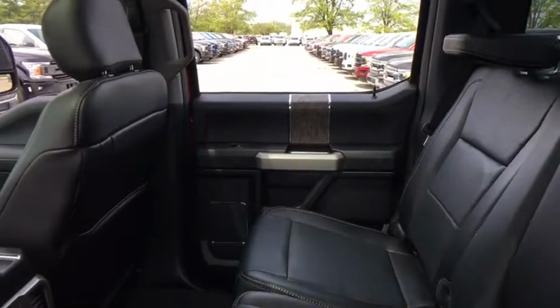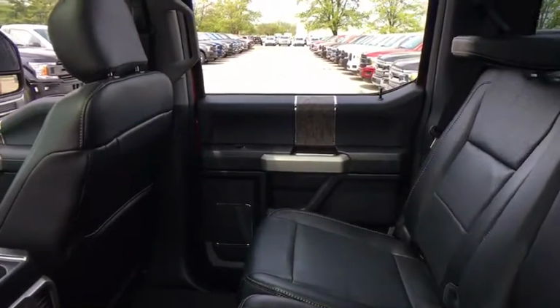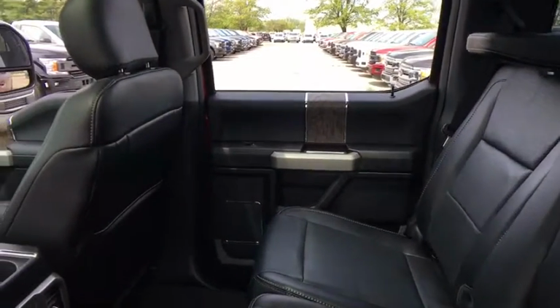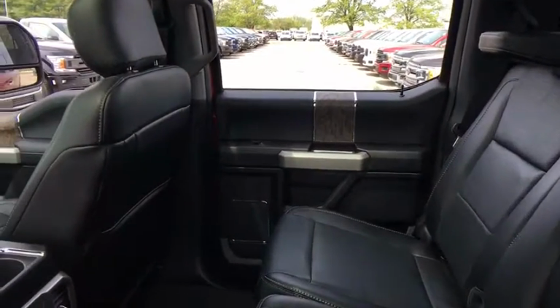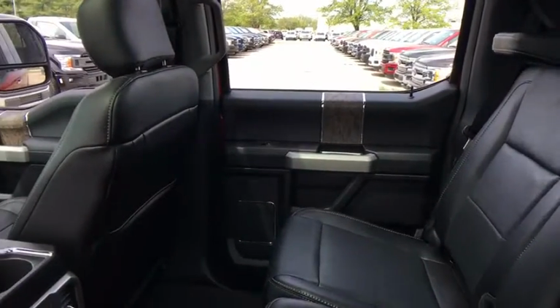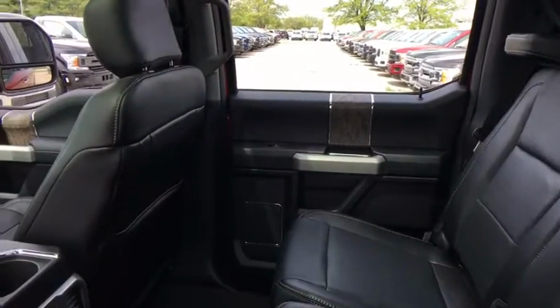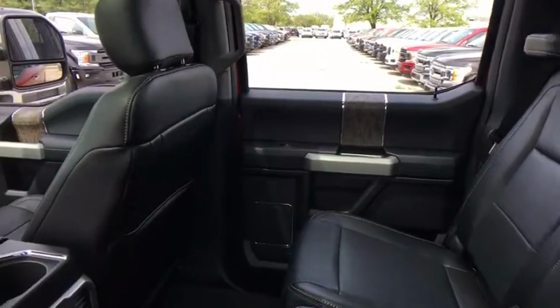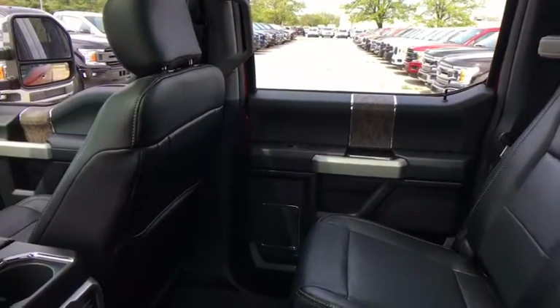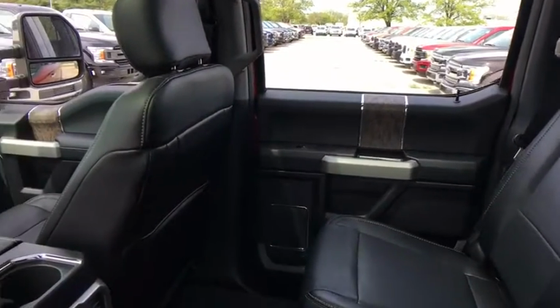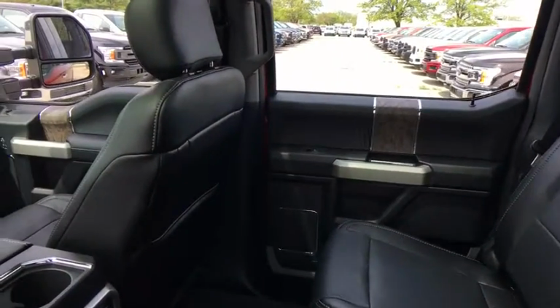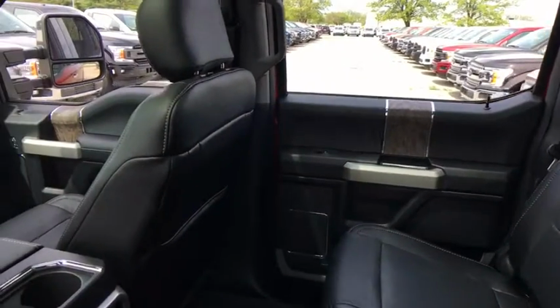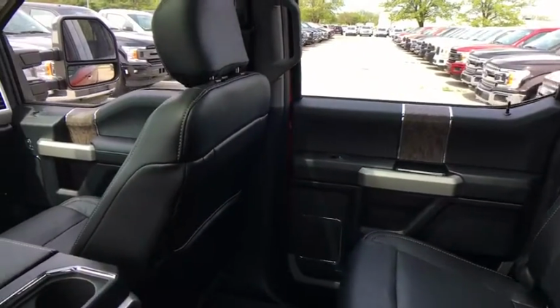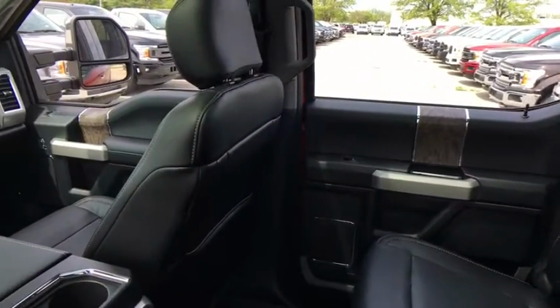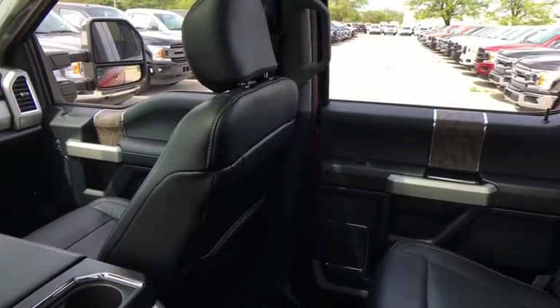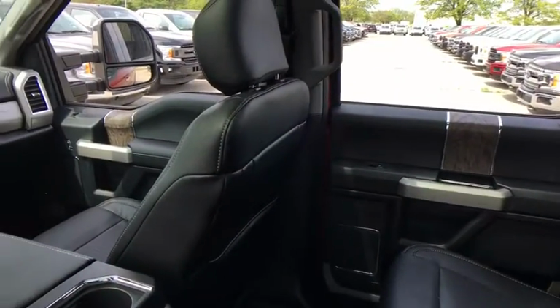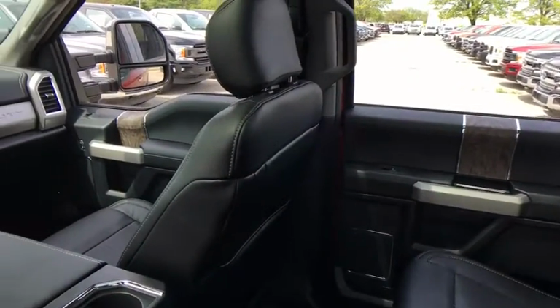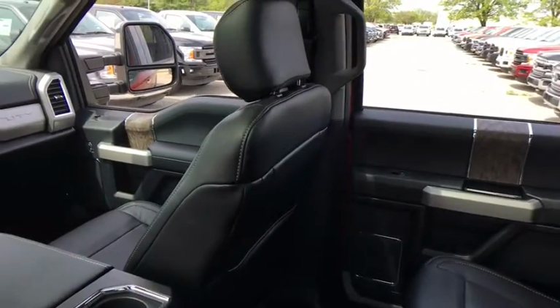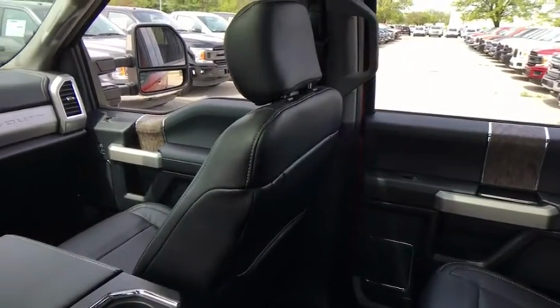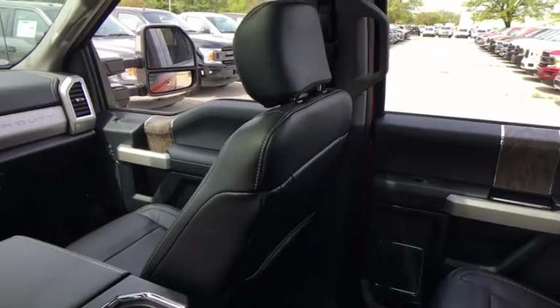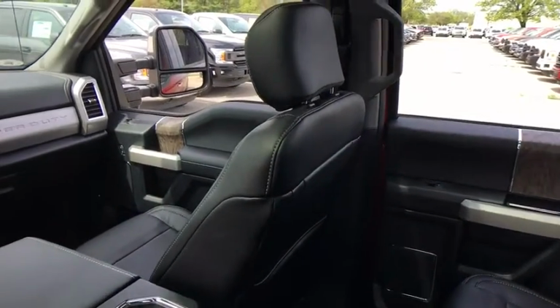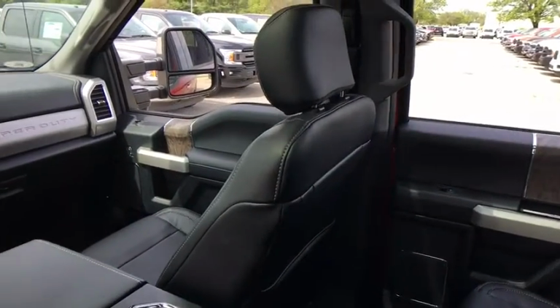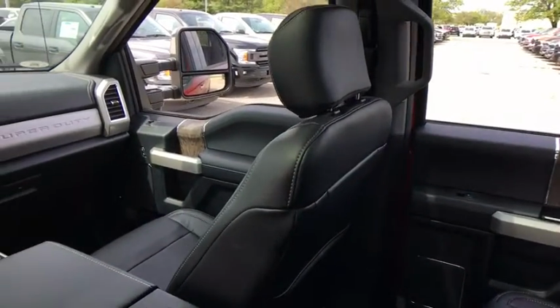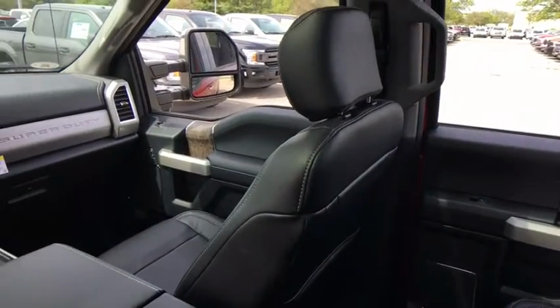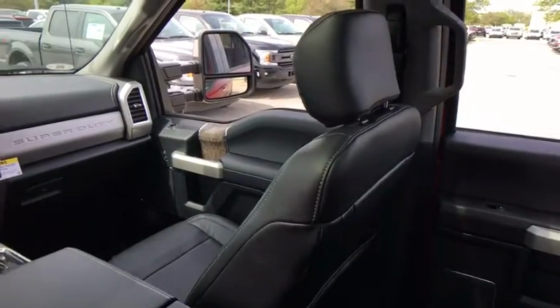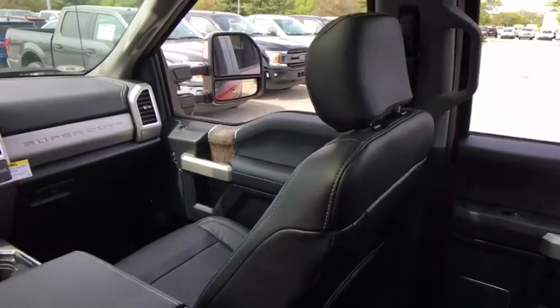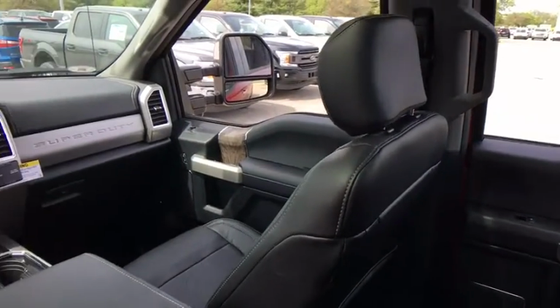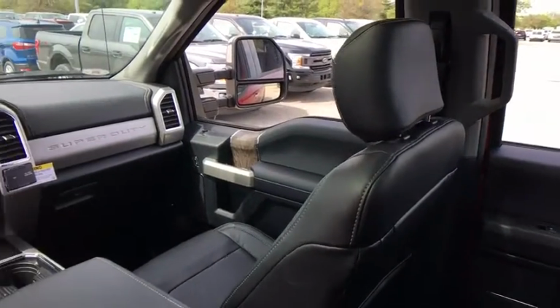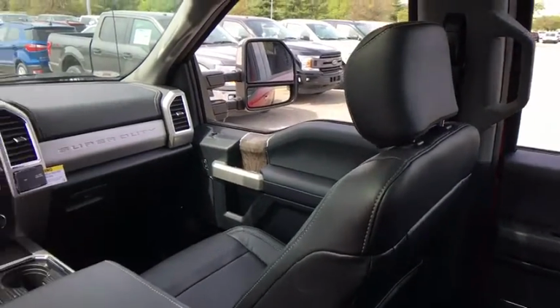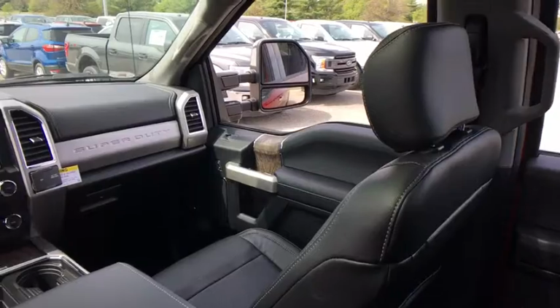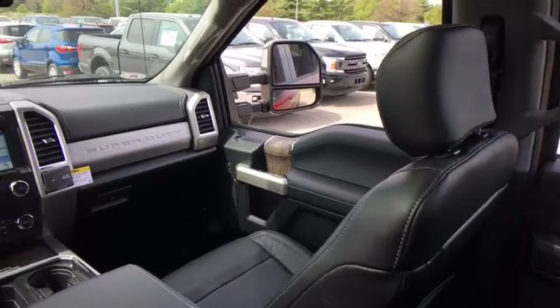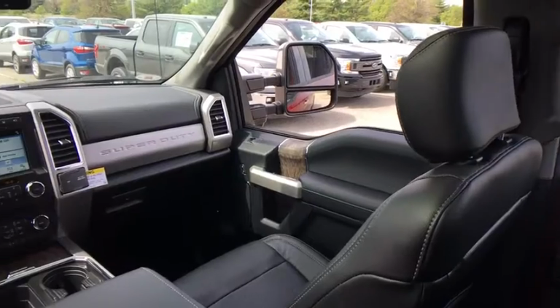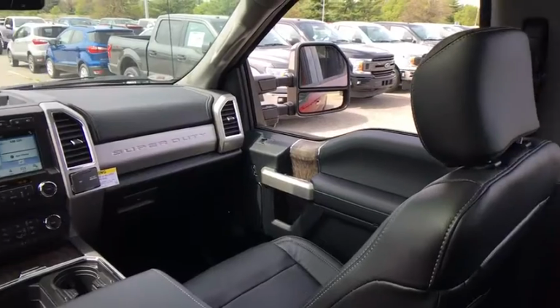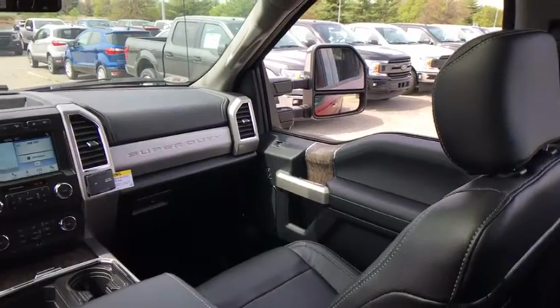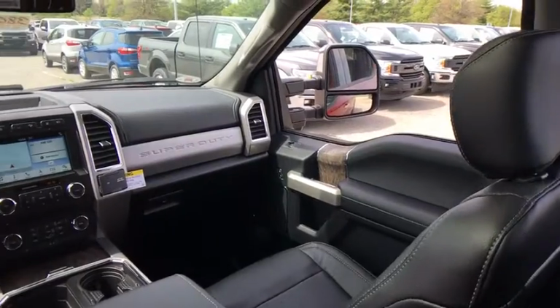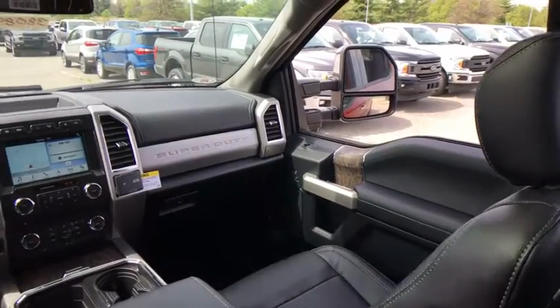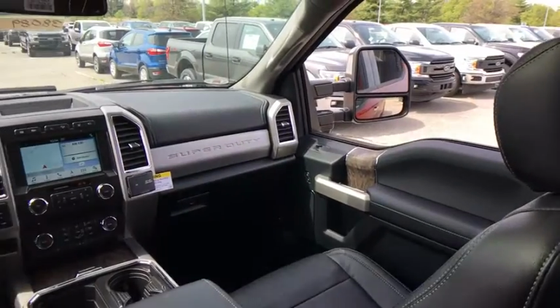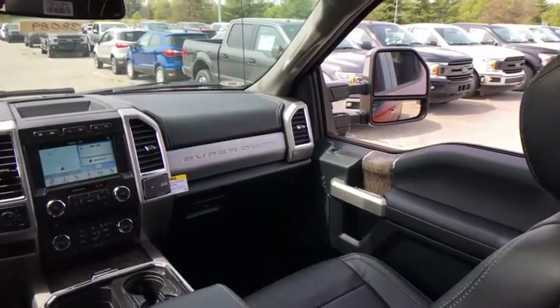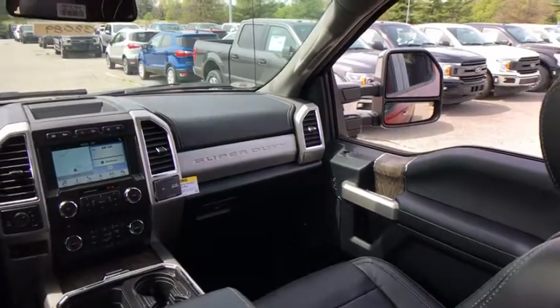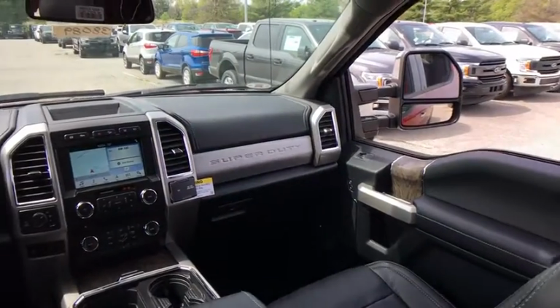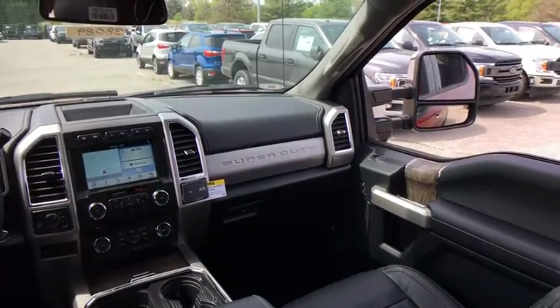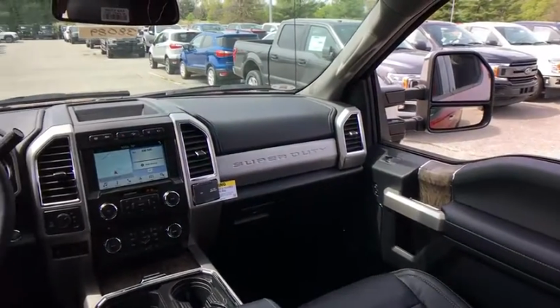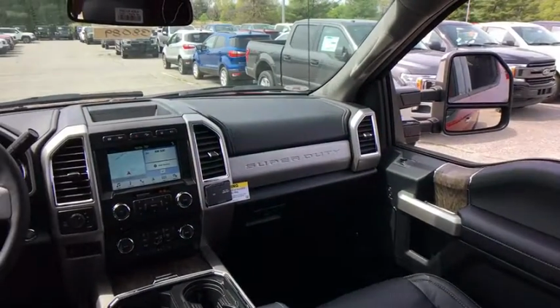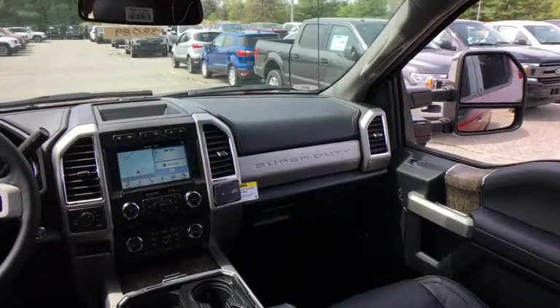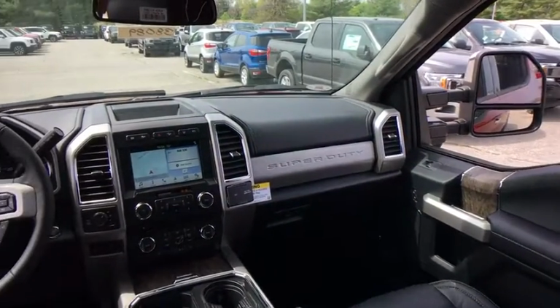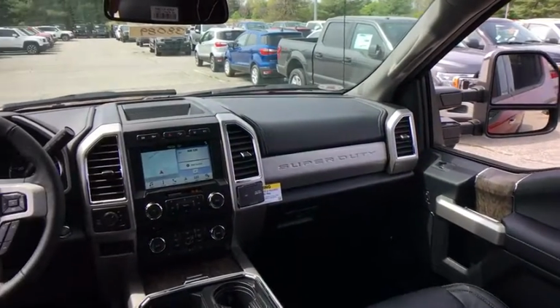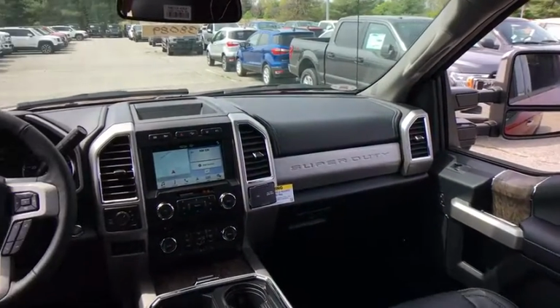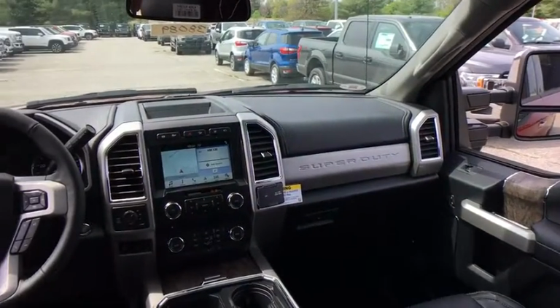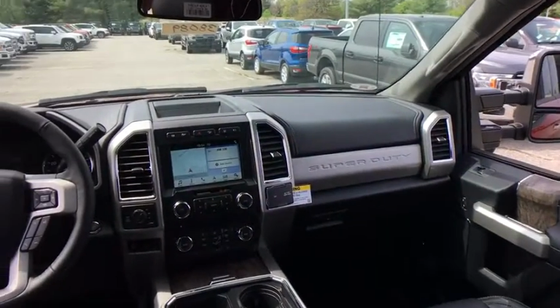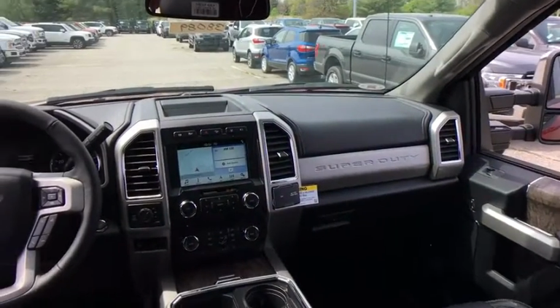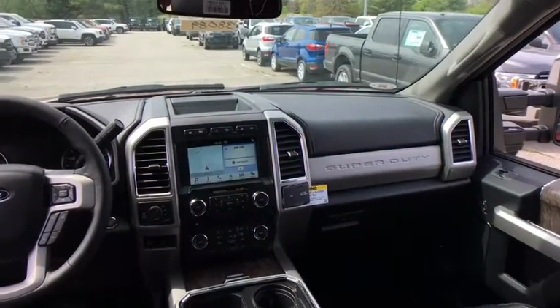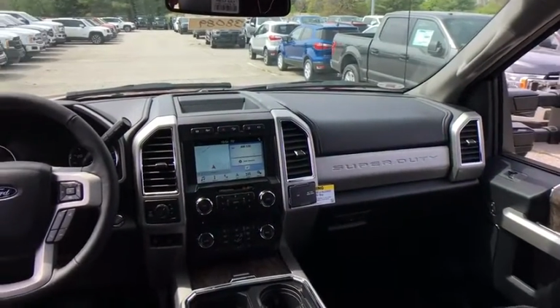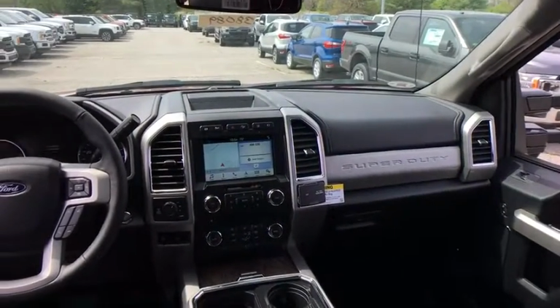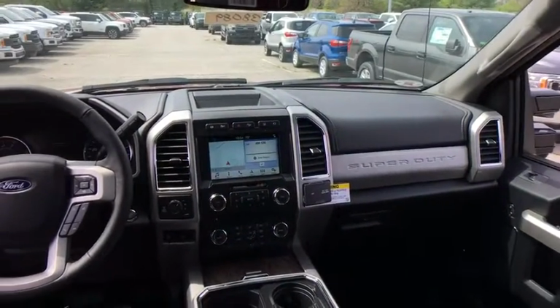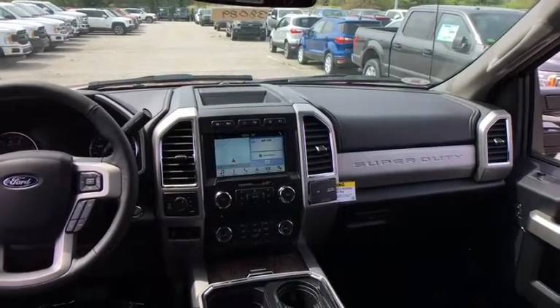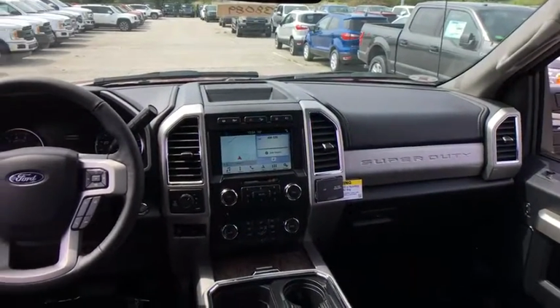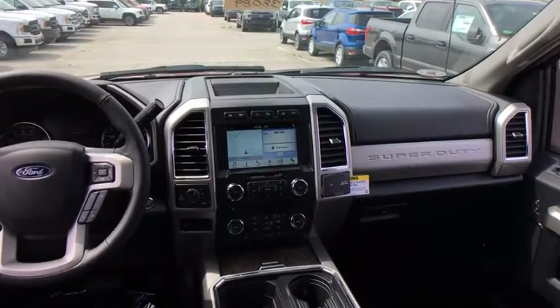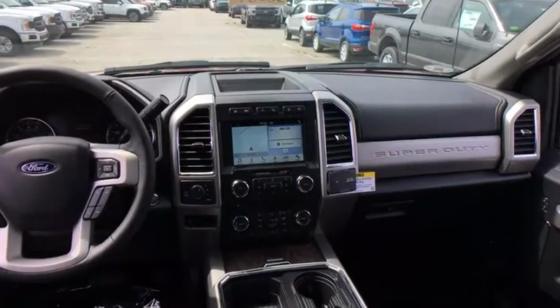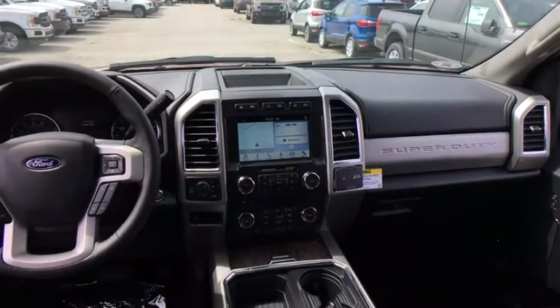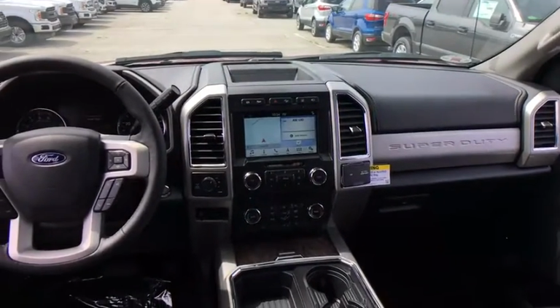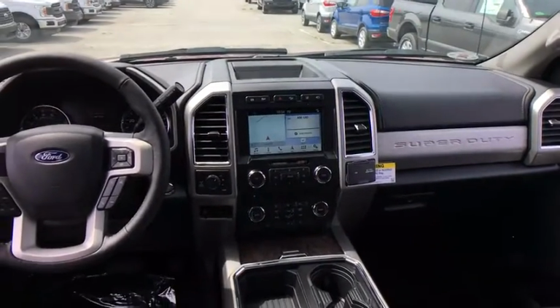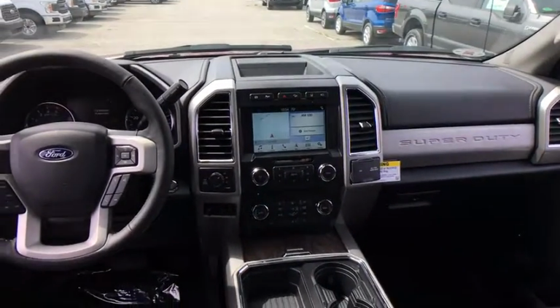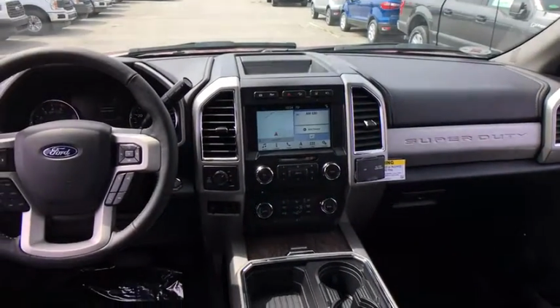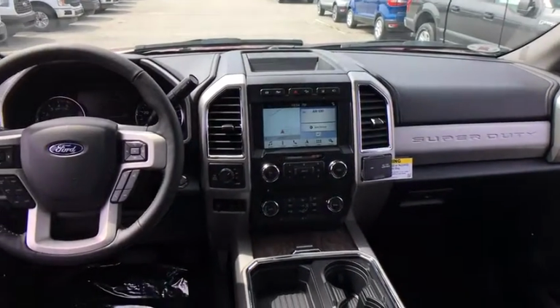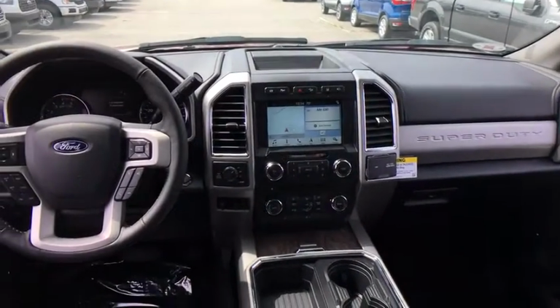Rear window defroster, CD player, fog lights, power windows, remote keyless entry, brake assist, tachometer.